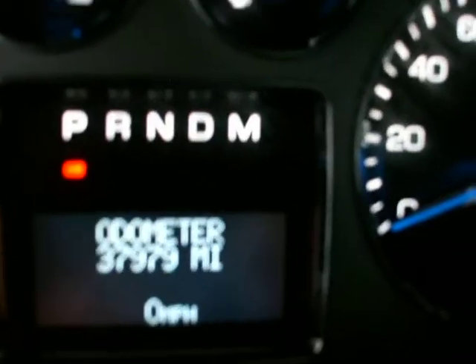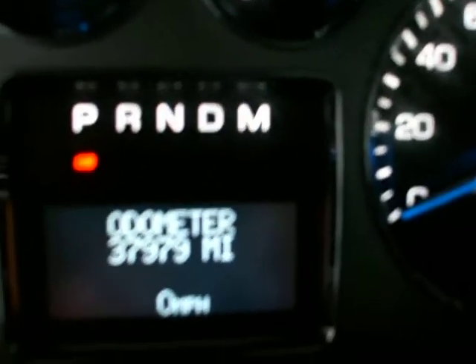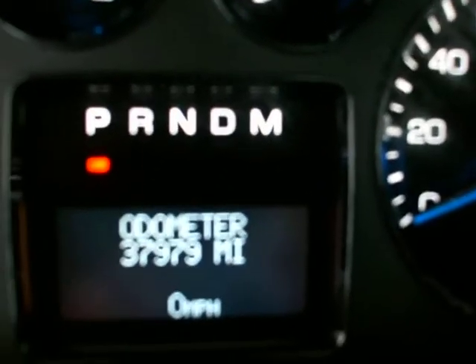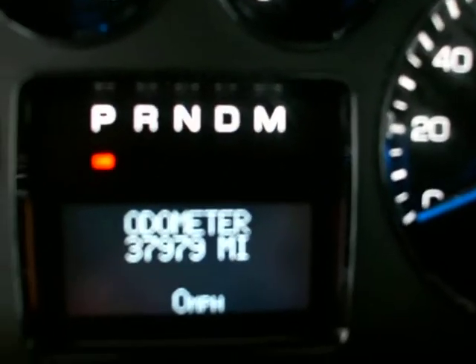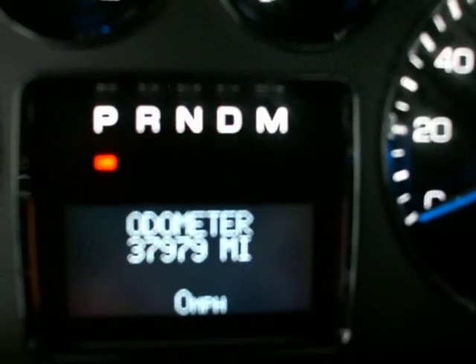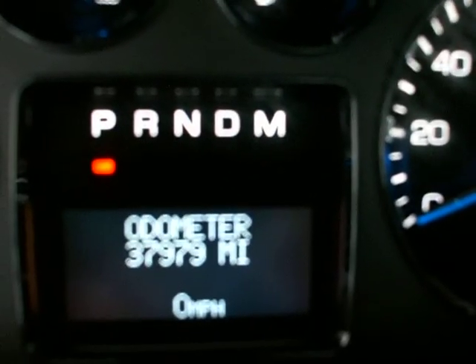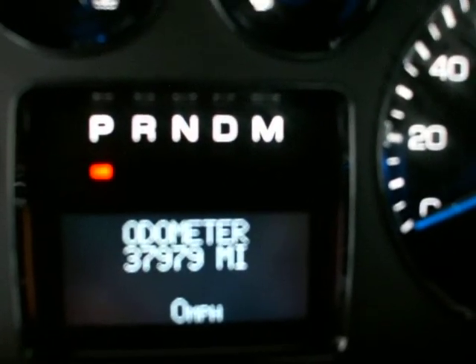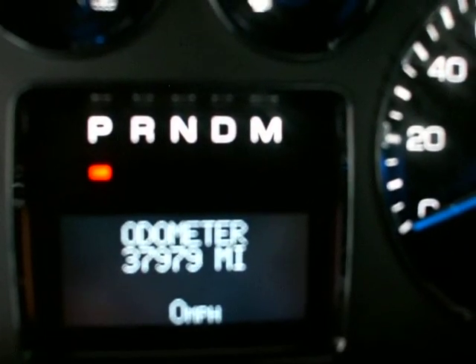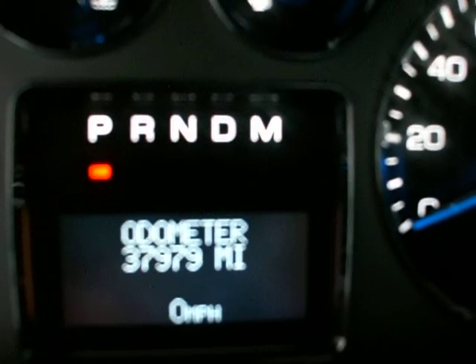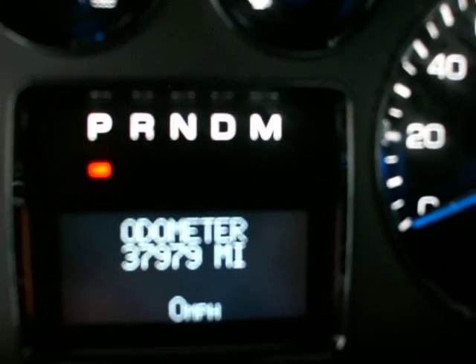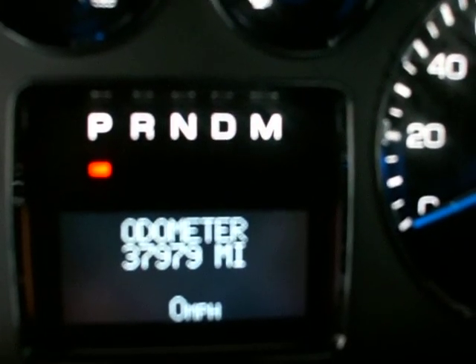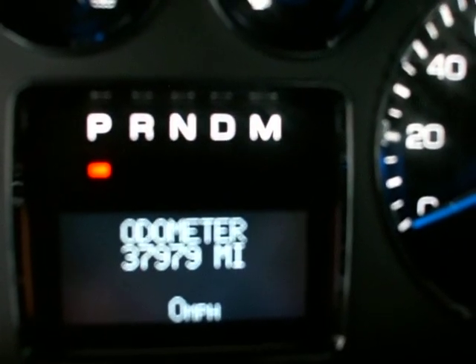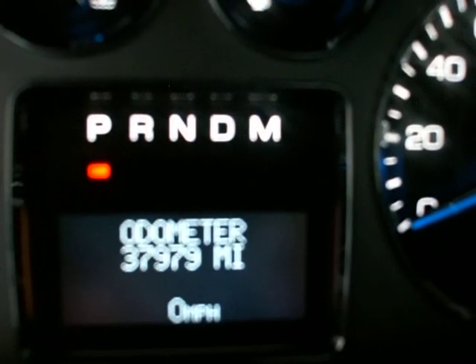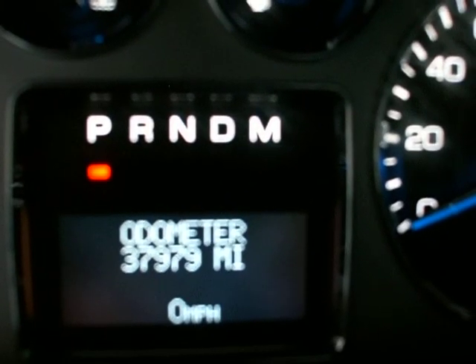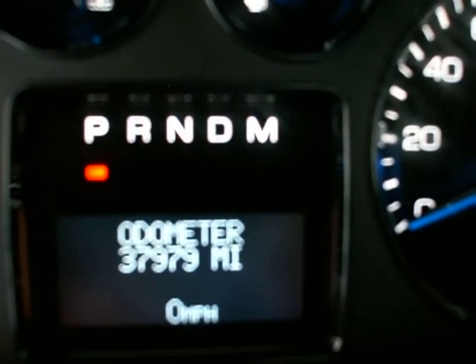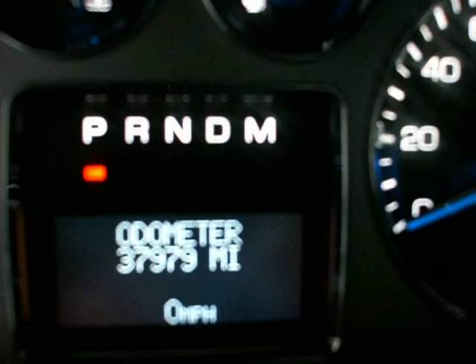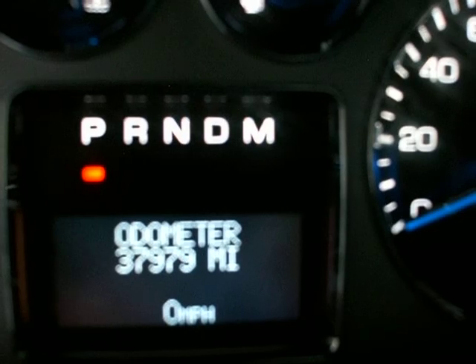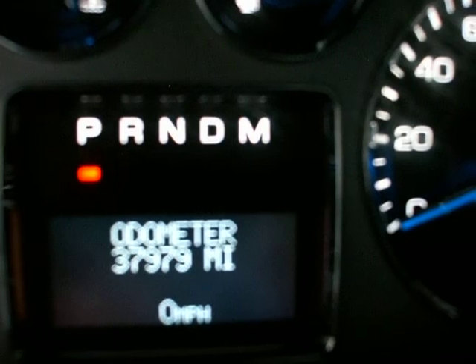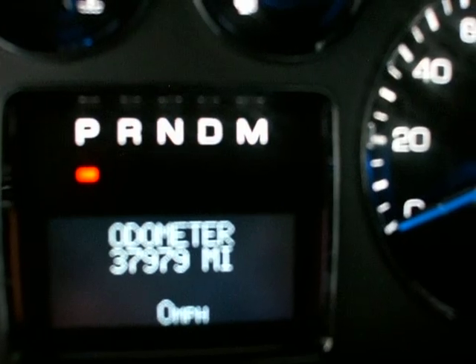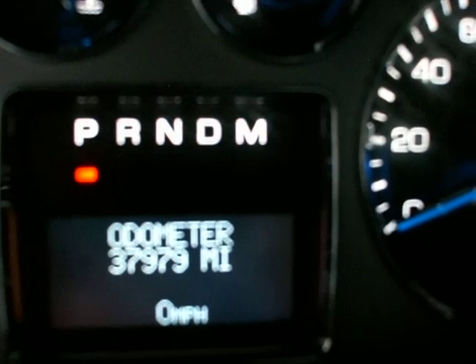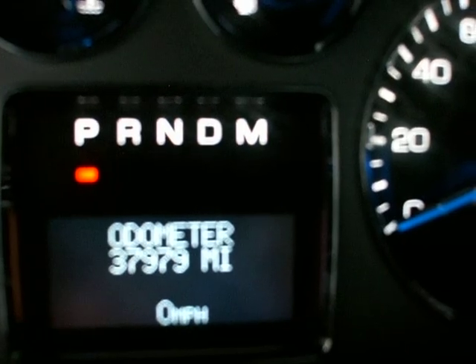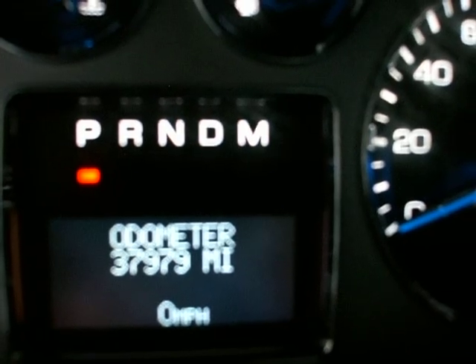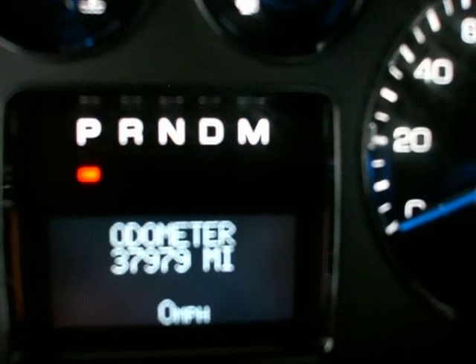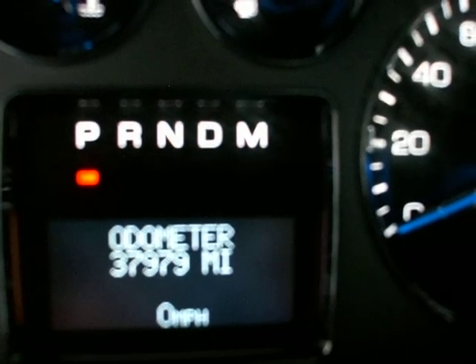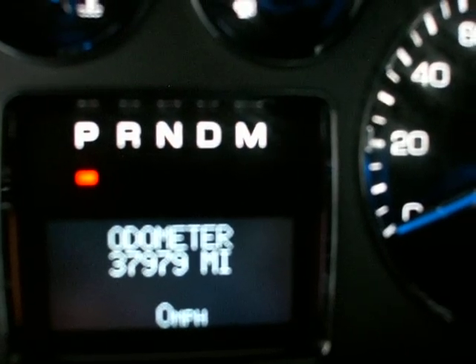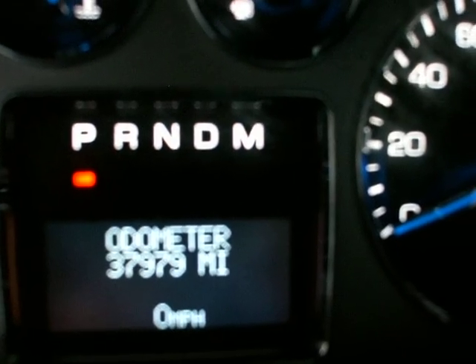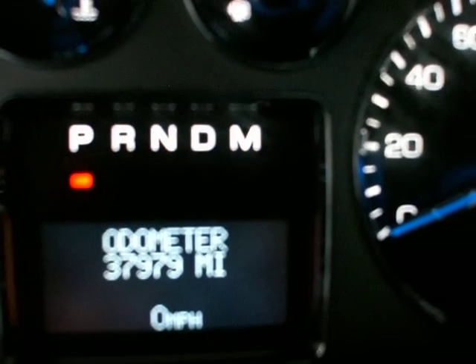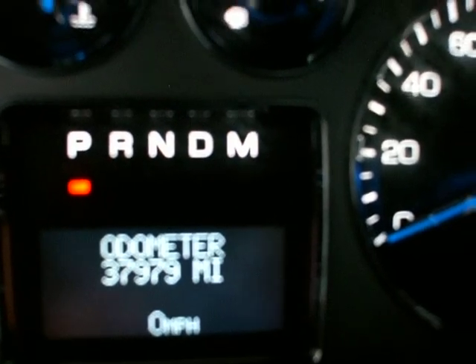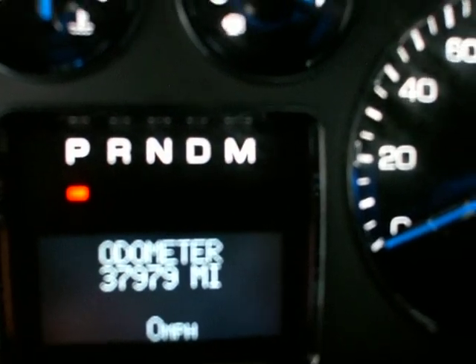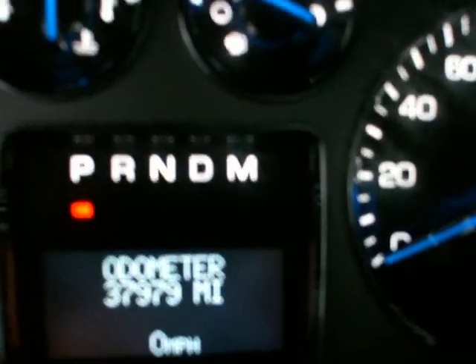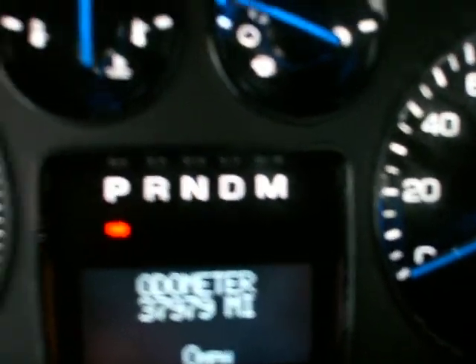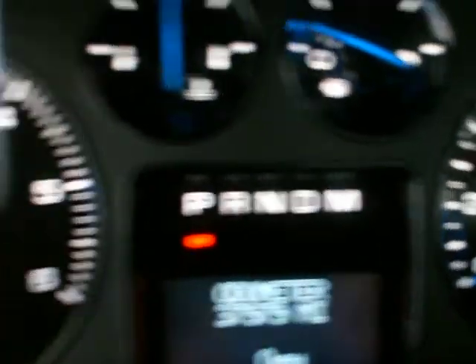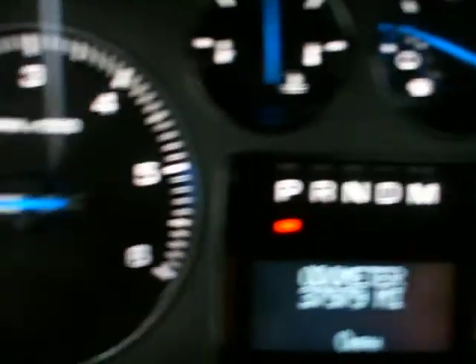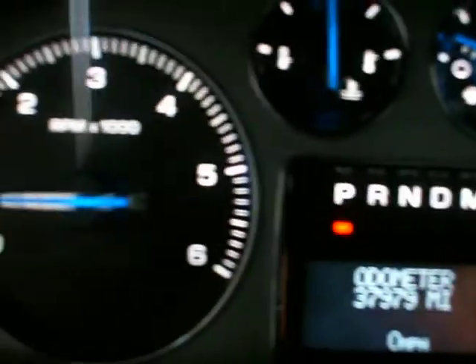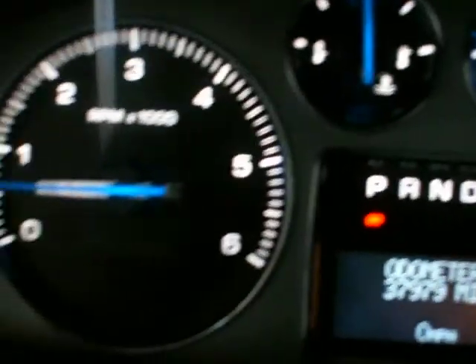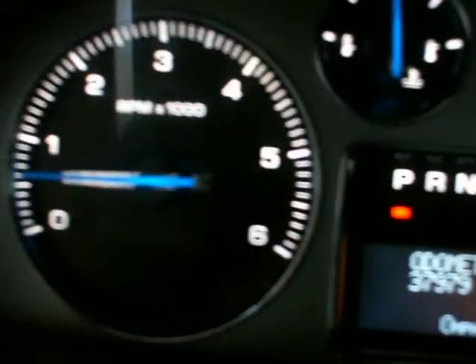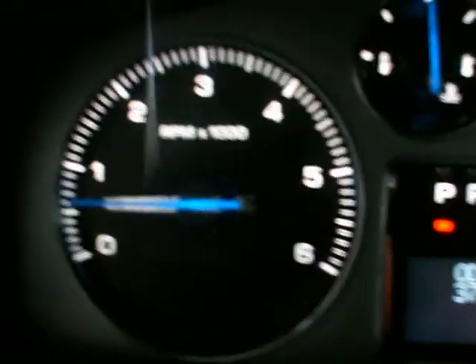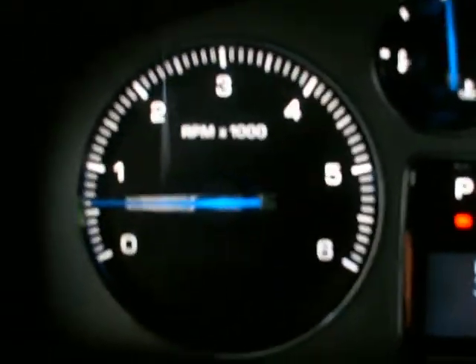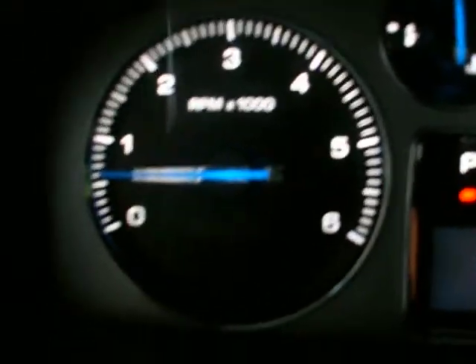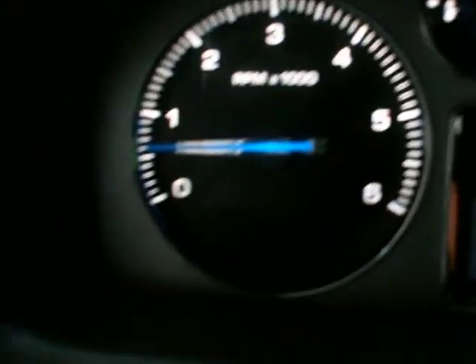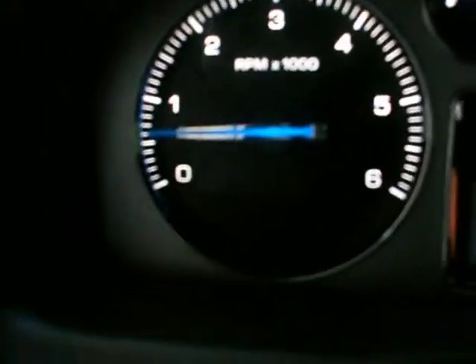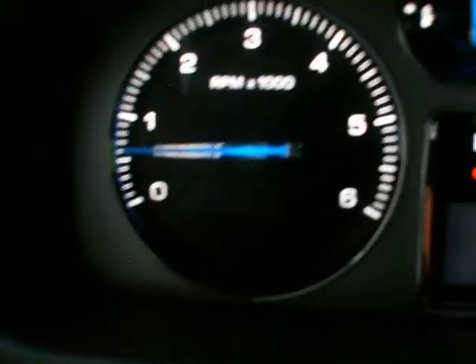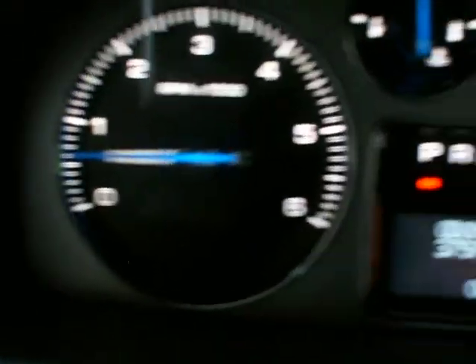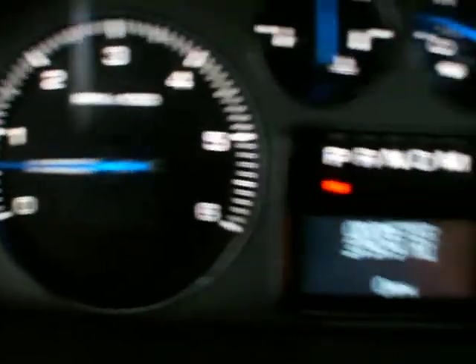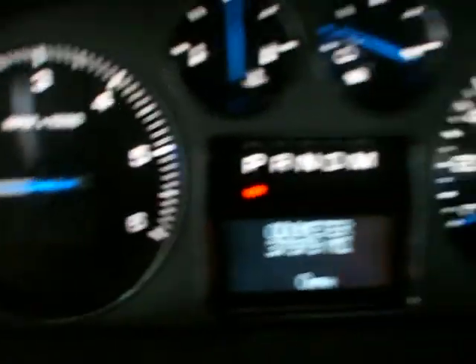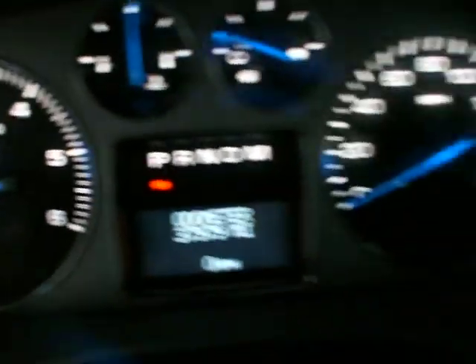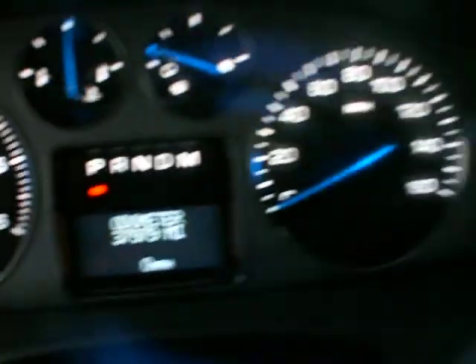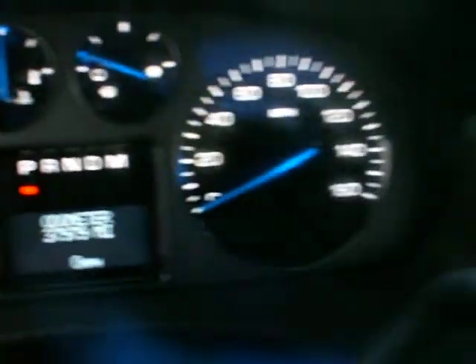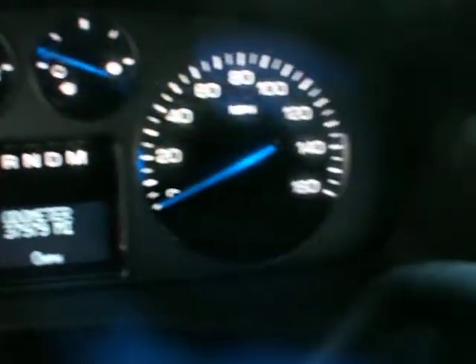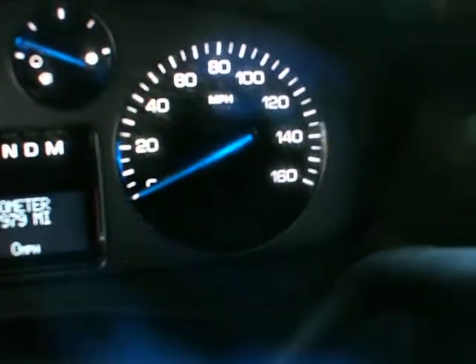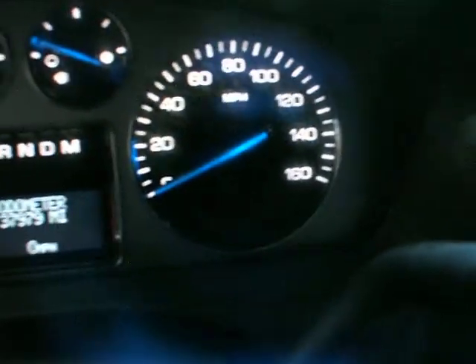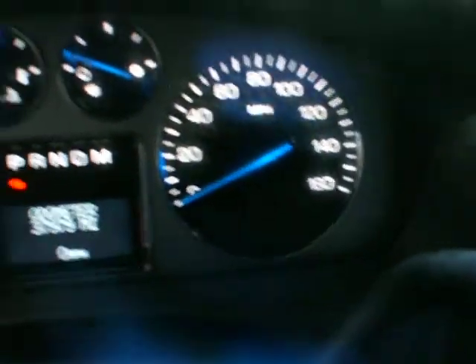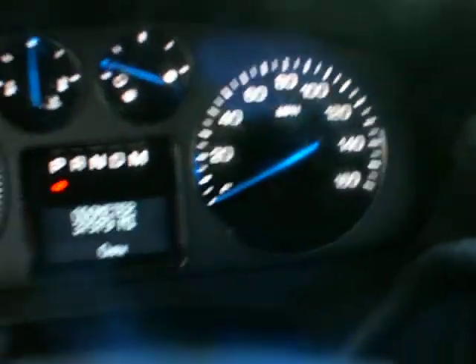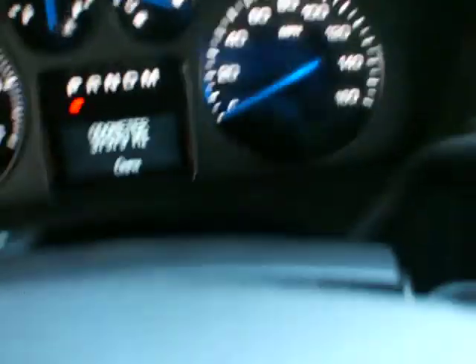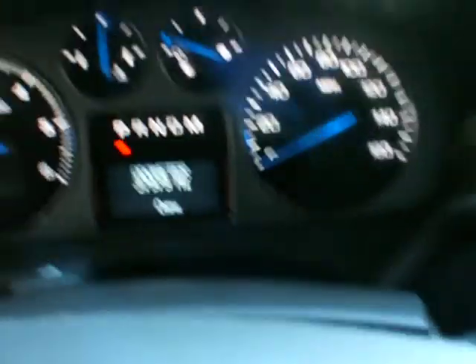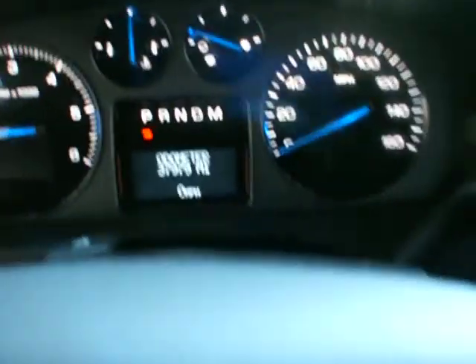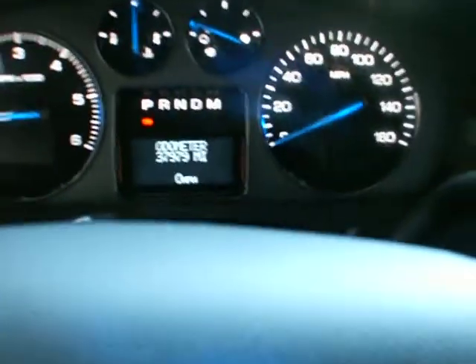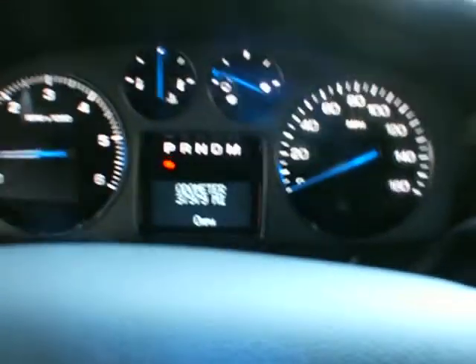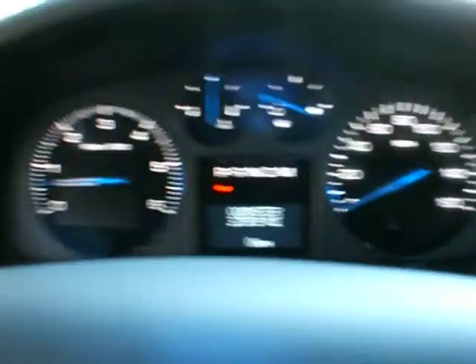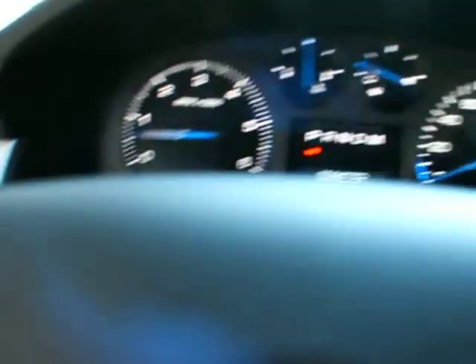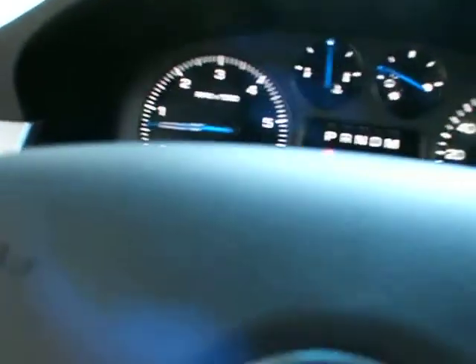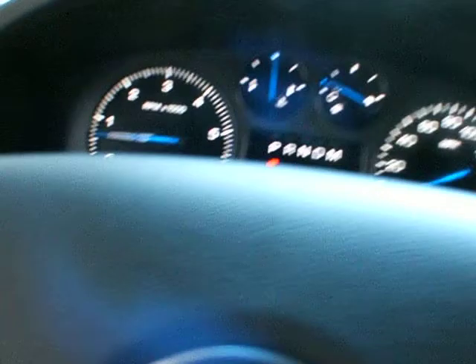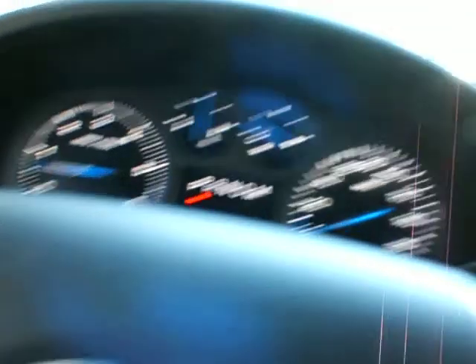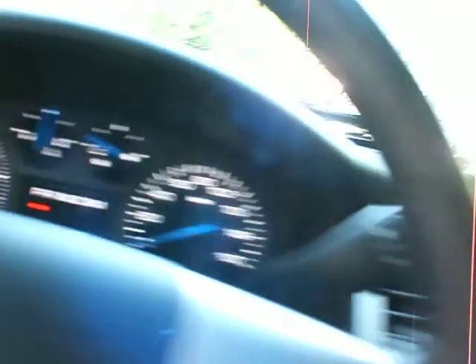37,979 miles — the actual mileage of the vehicle. The vehicle is running and there are no check engine lights on.